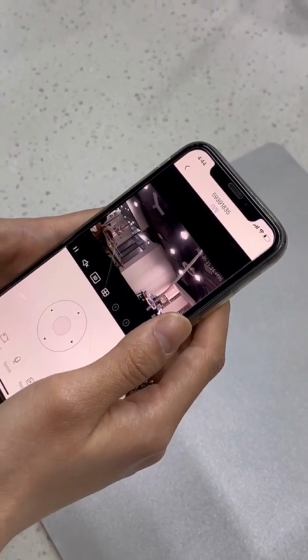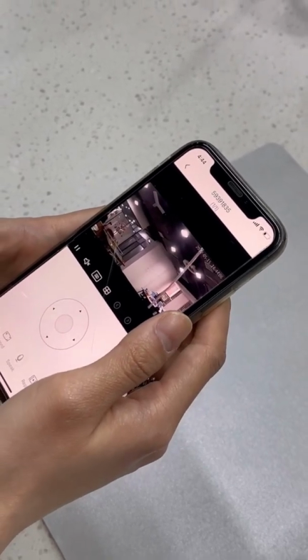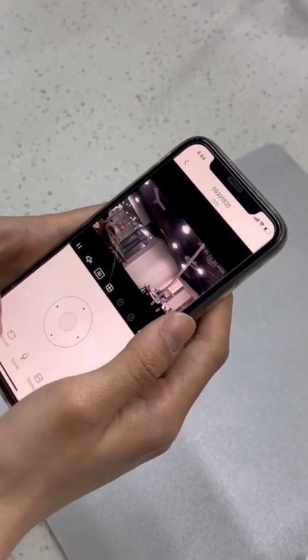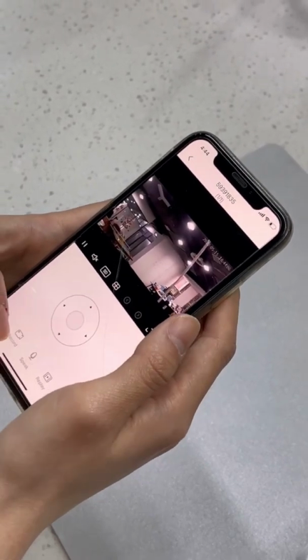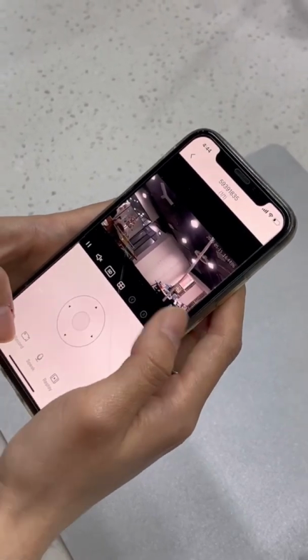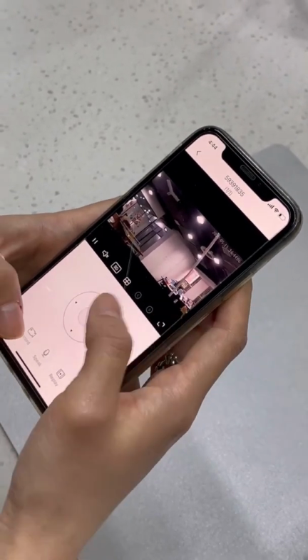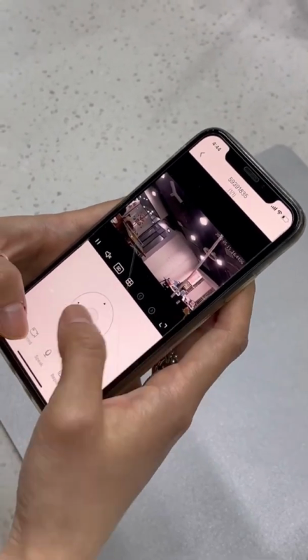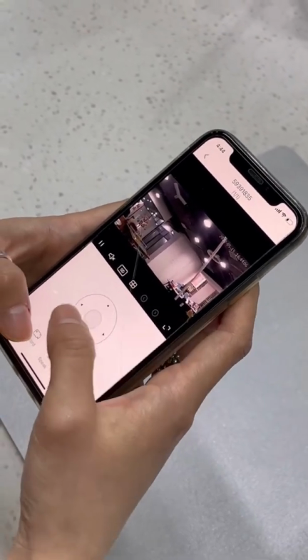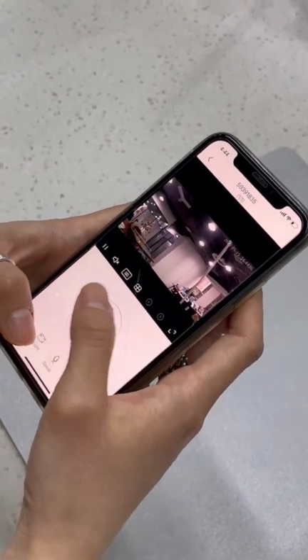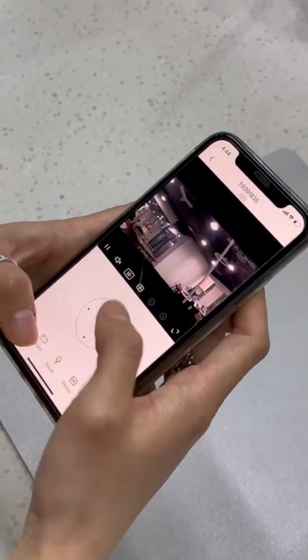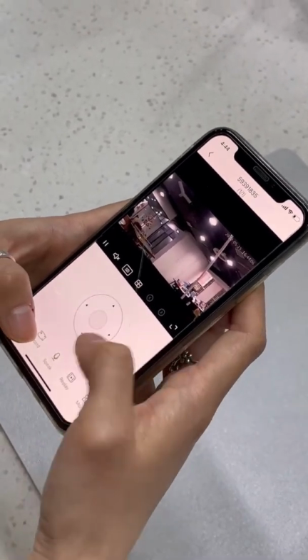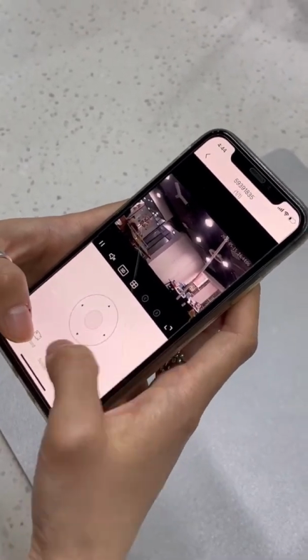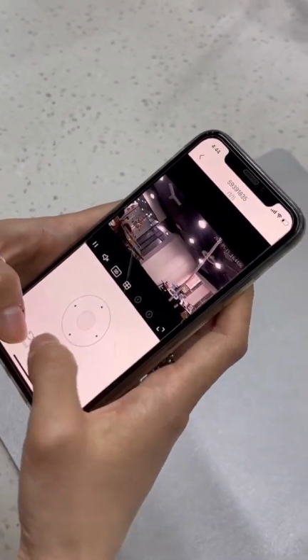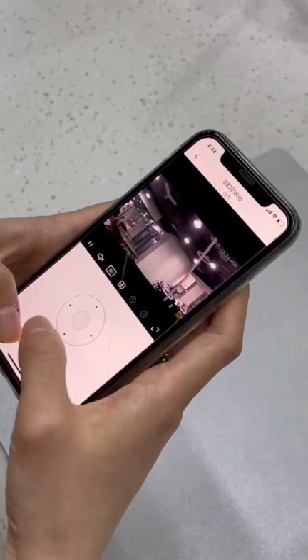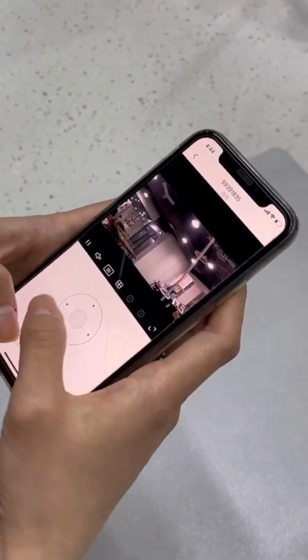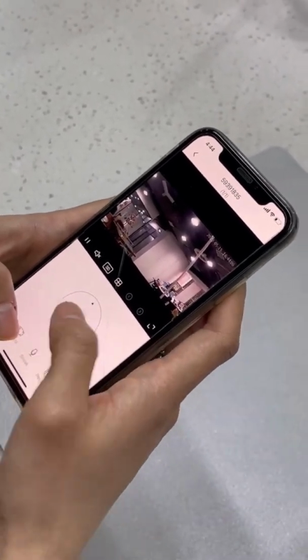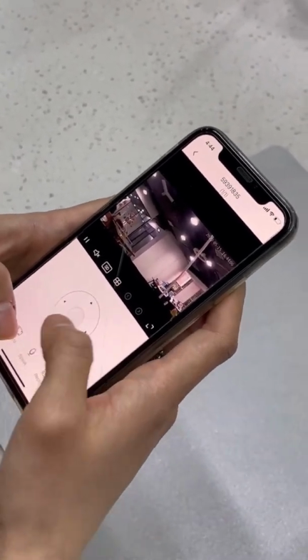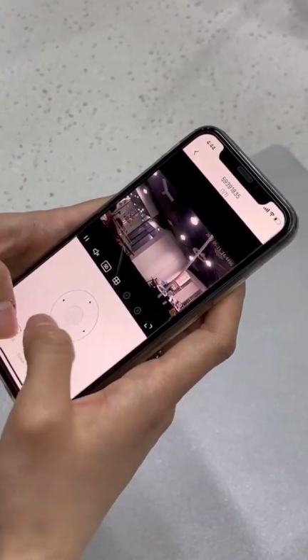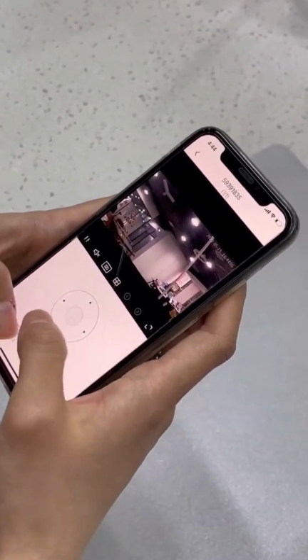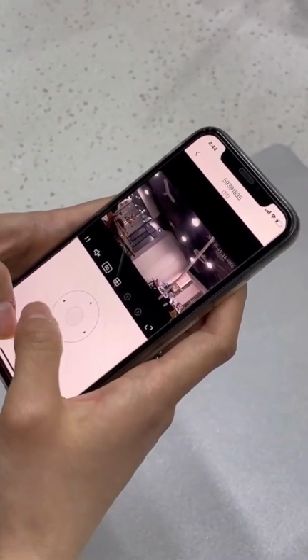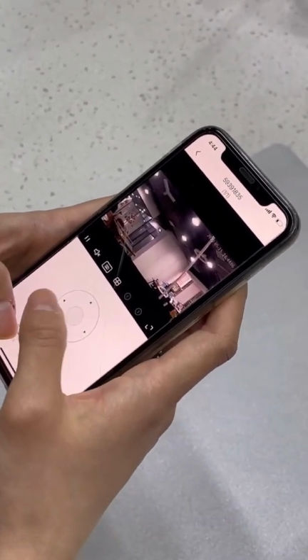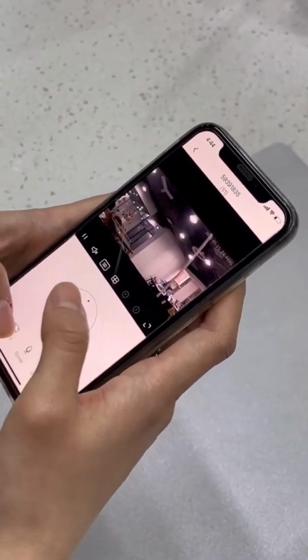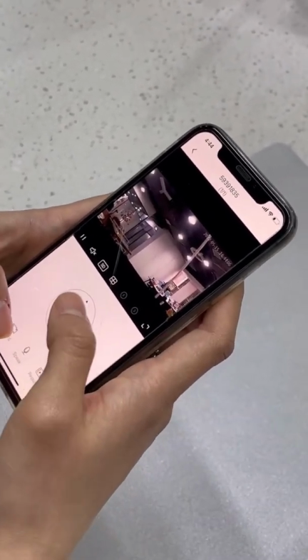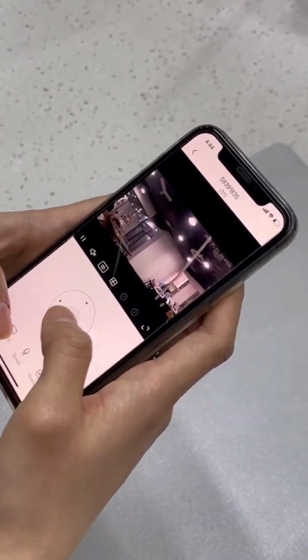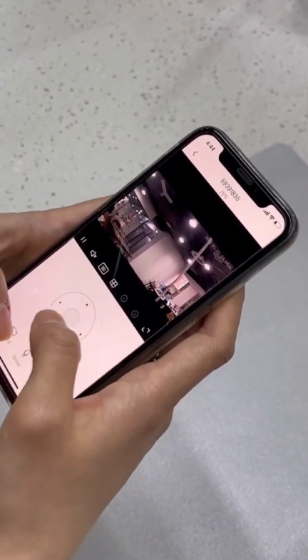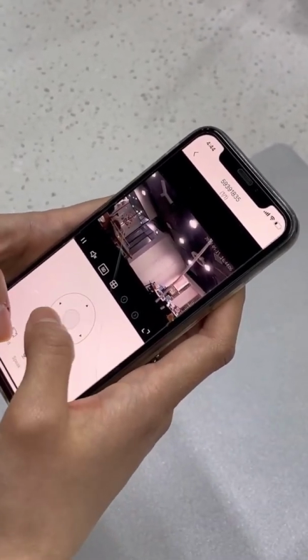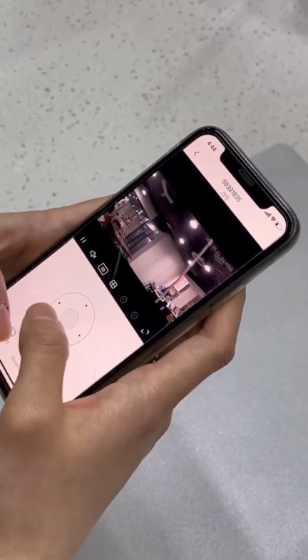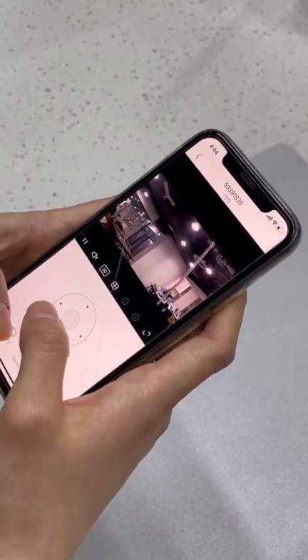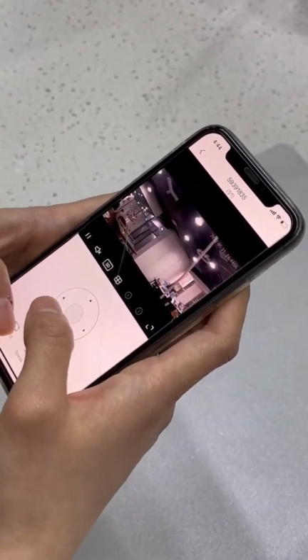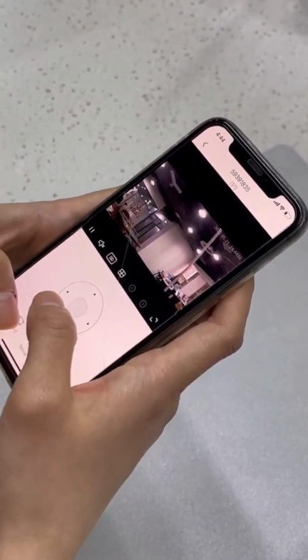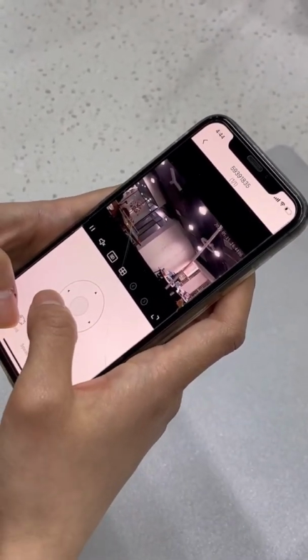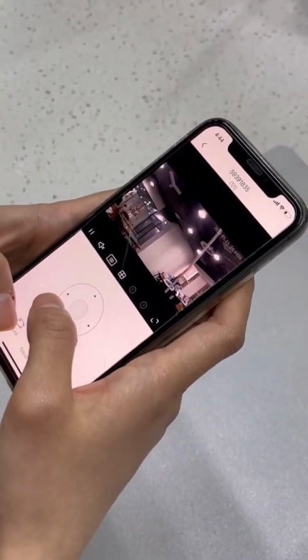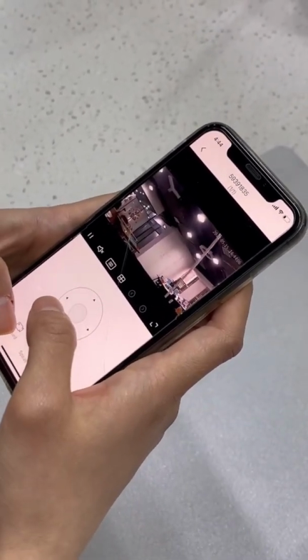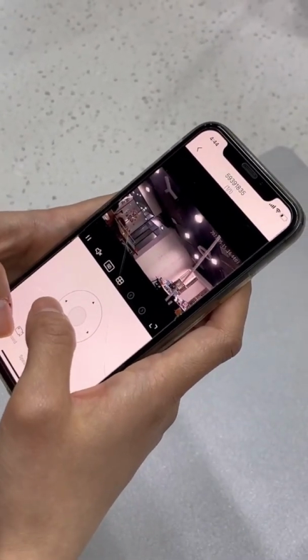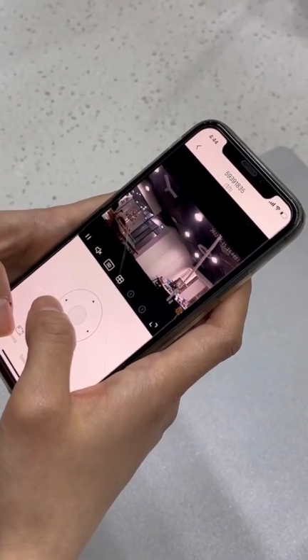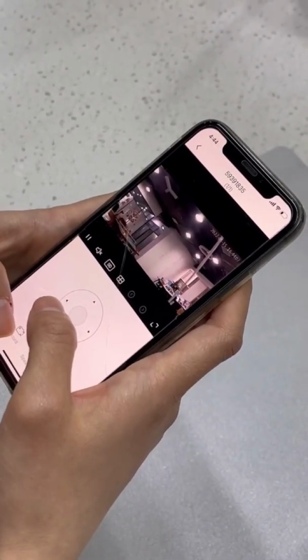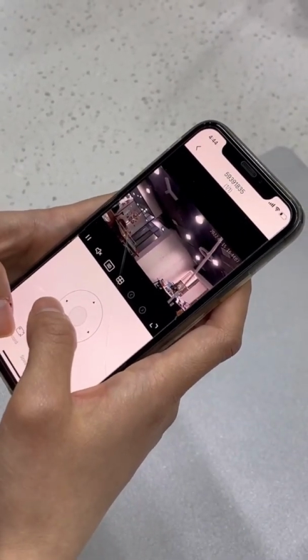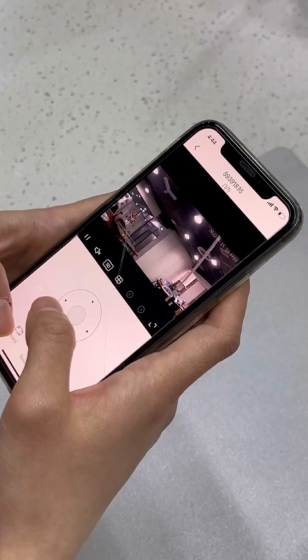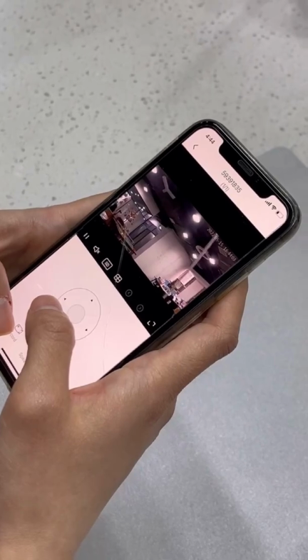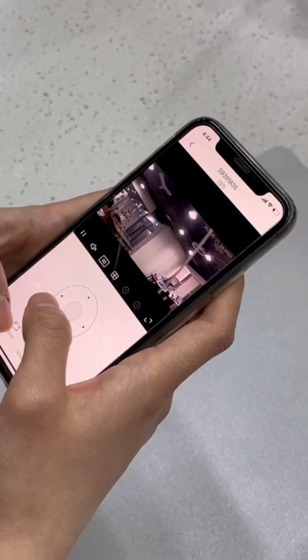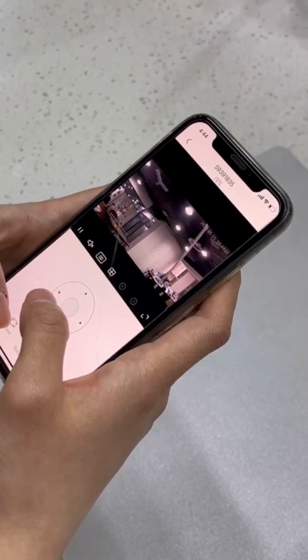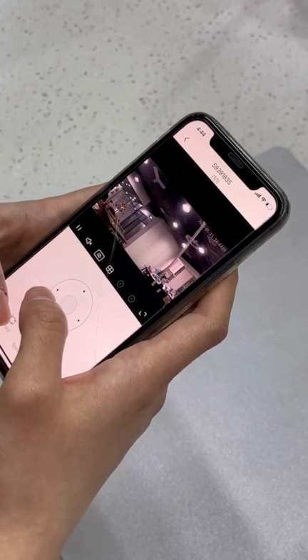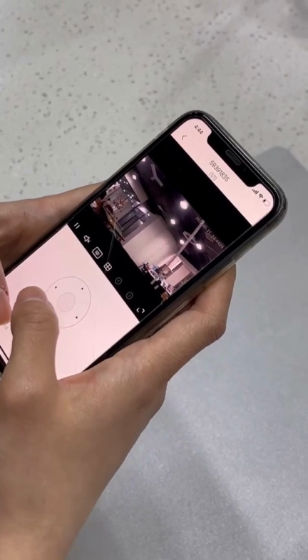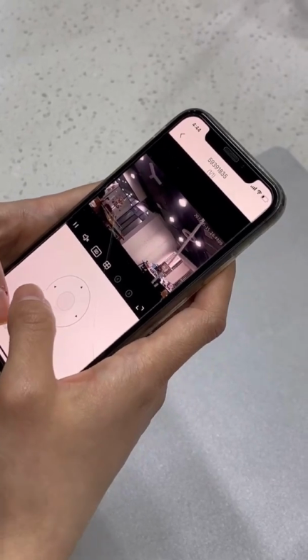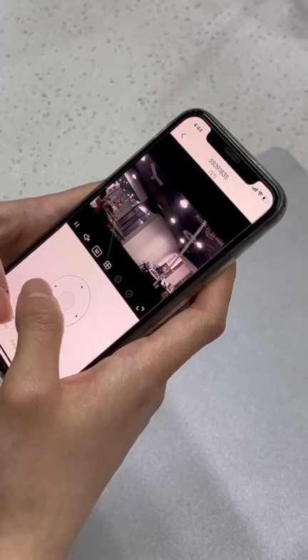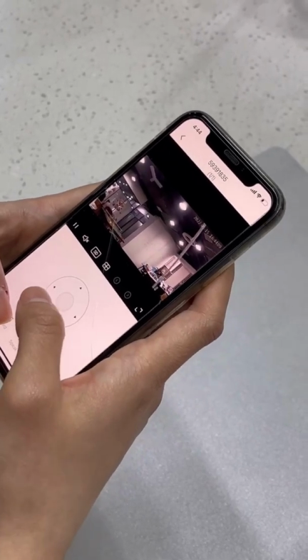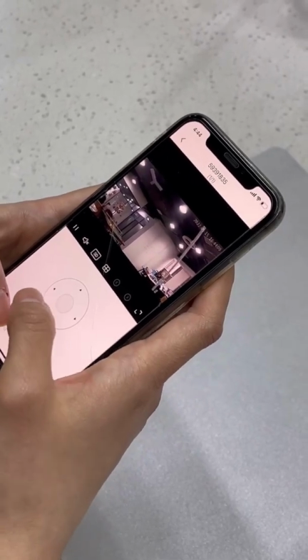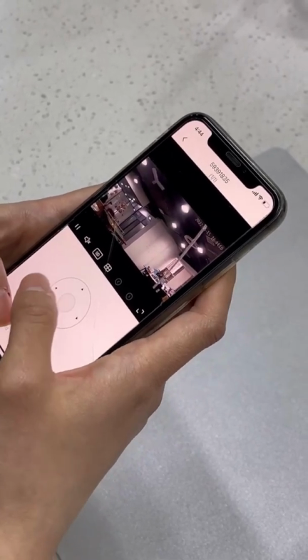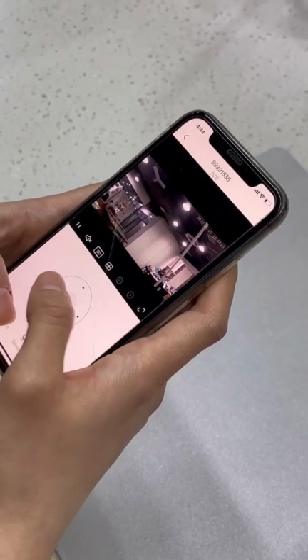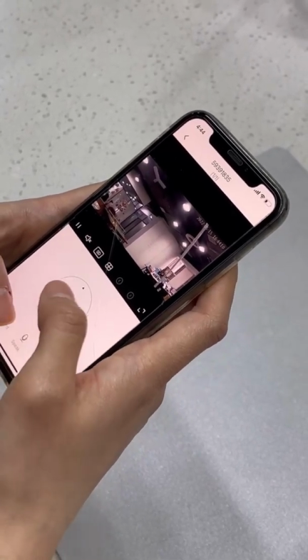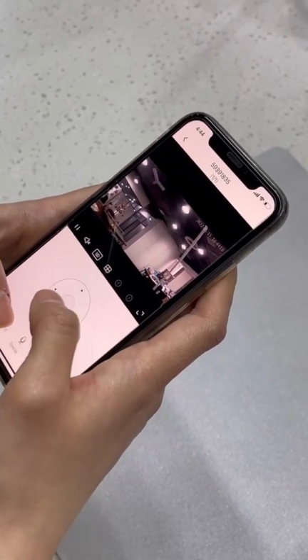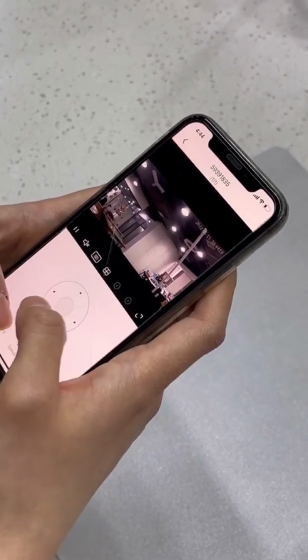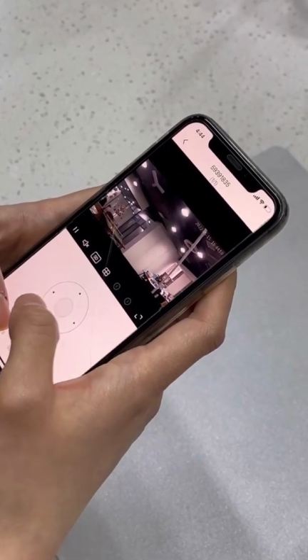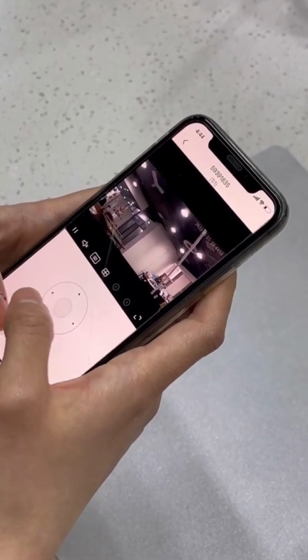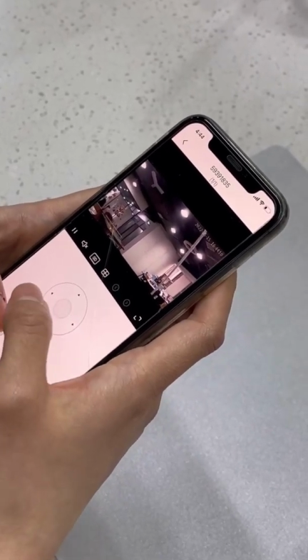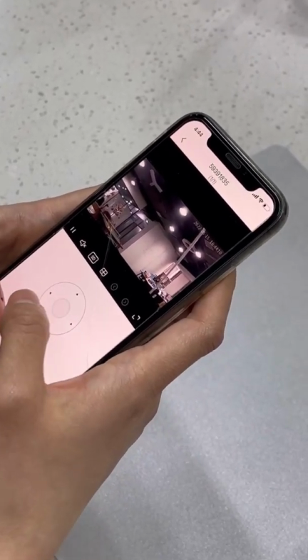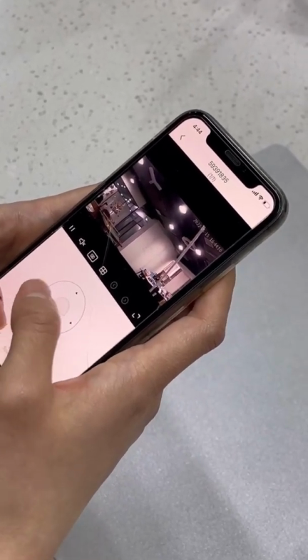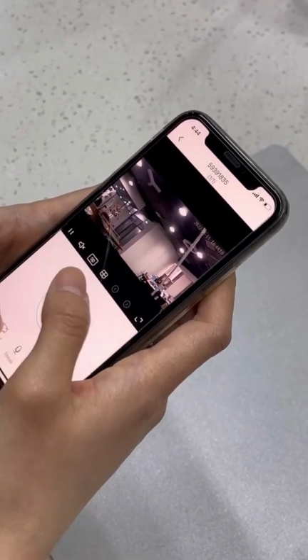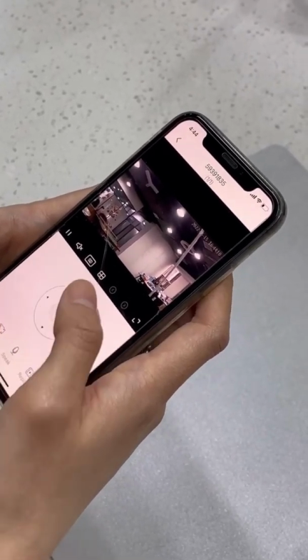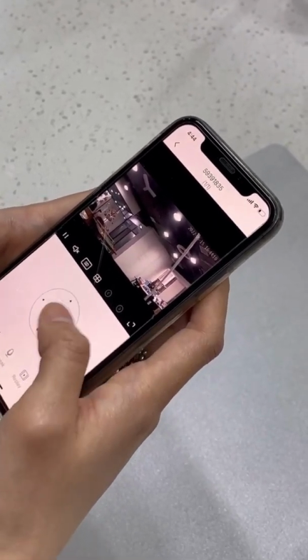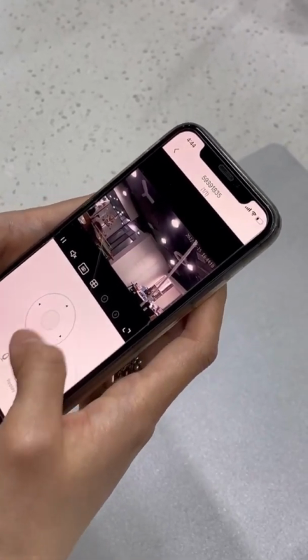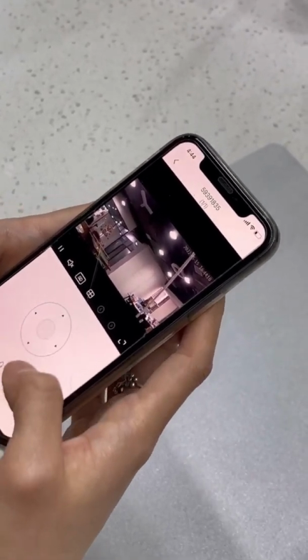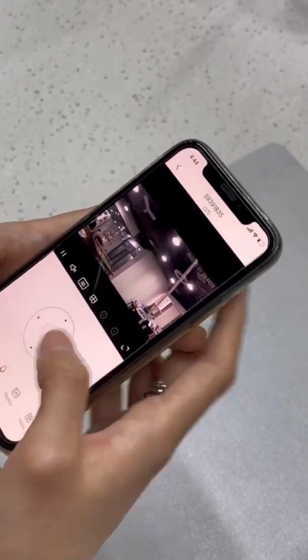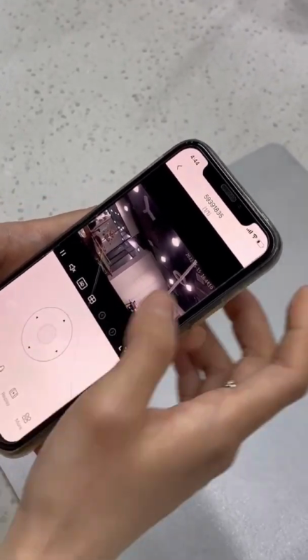You can see that the camera is already connected to your office or home Wi-Fi.